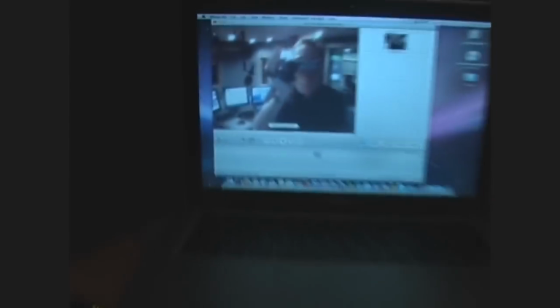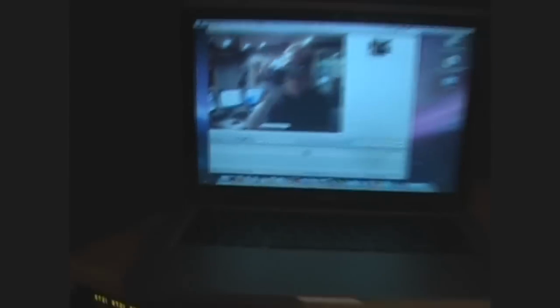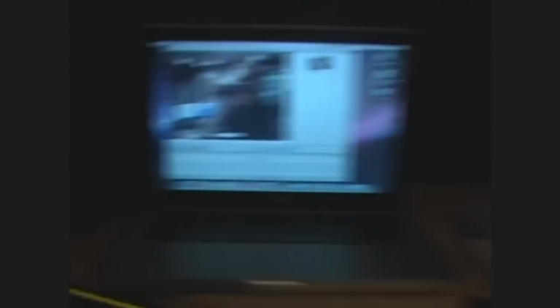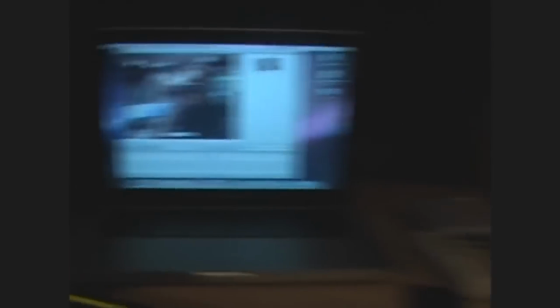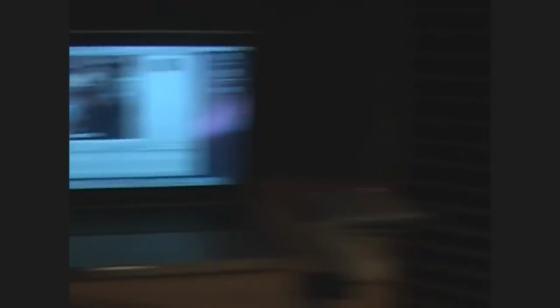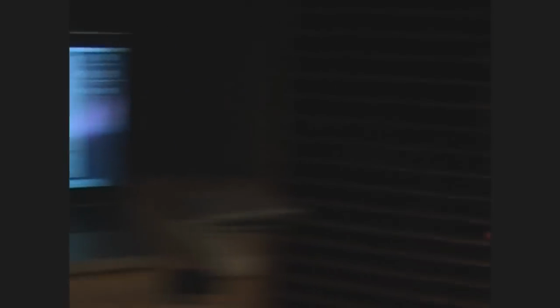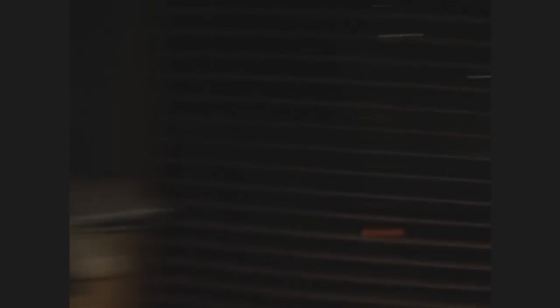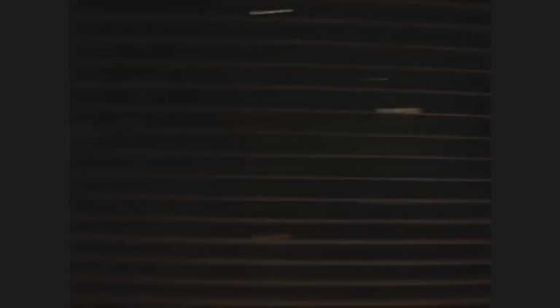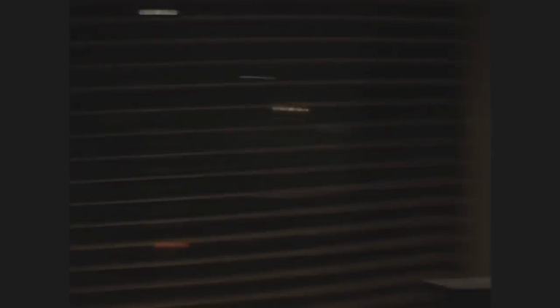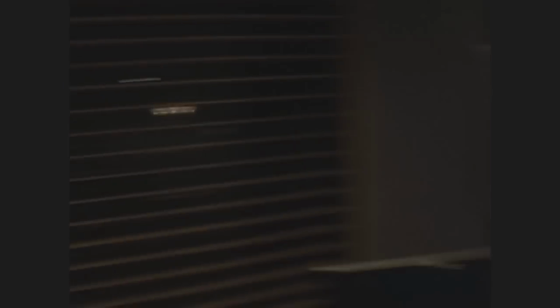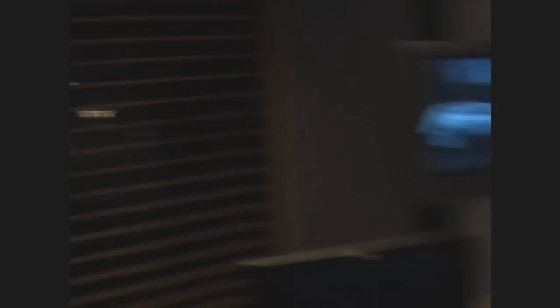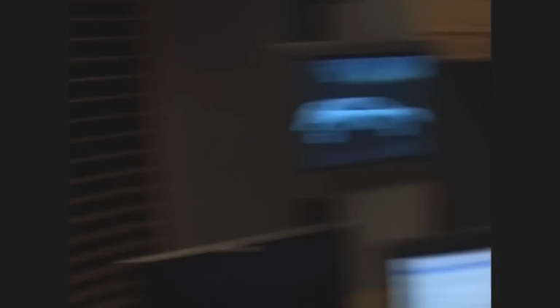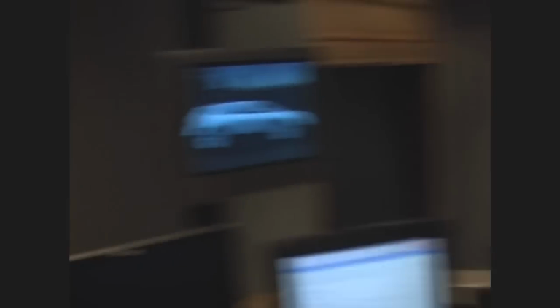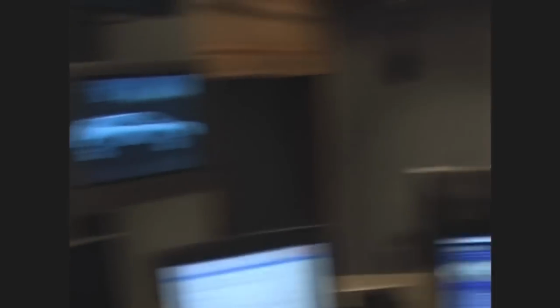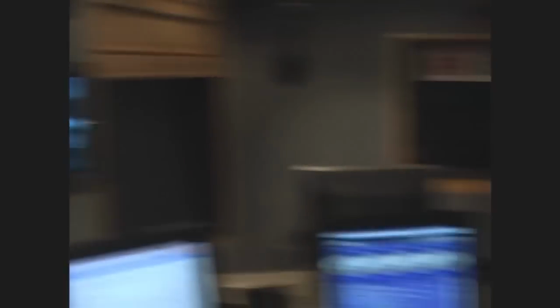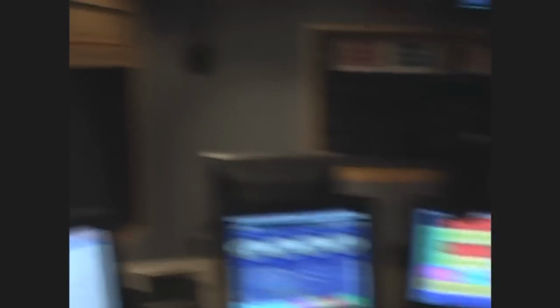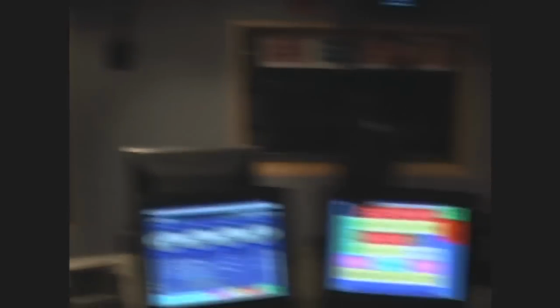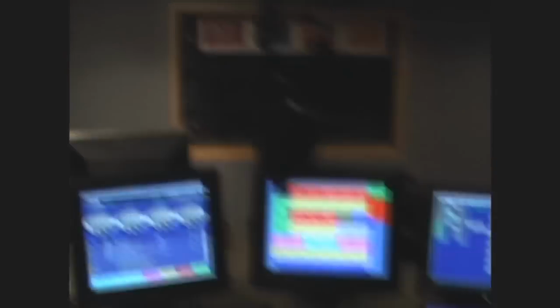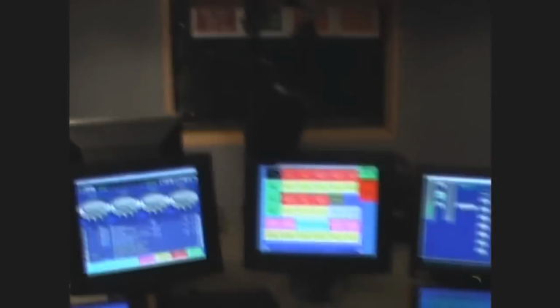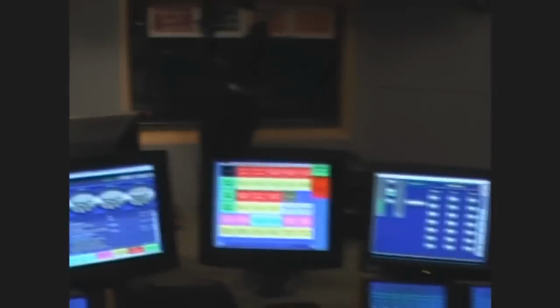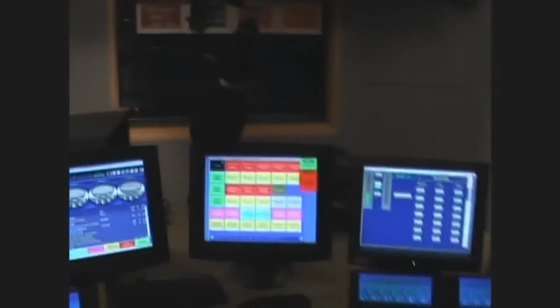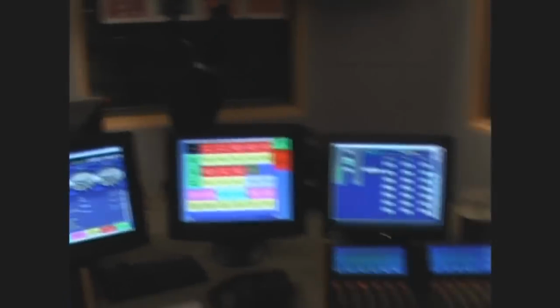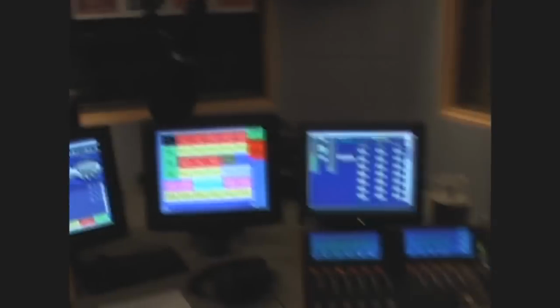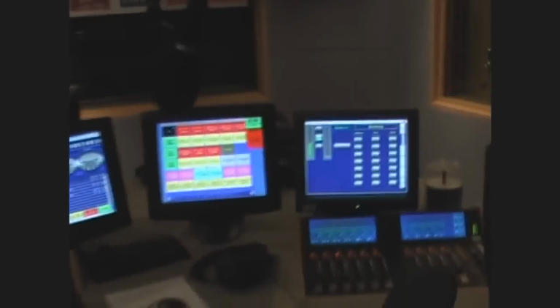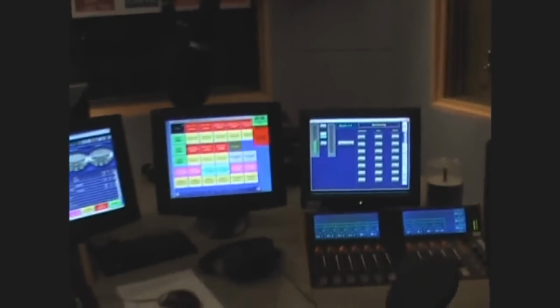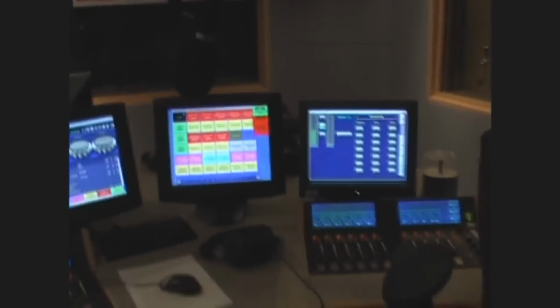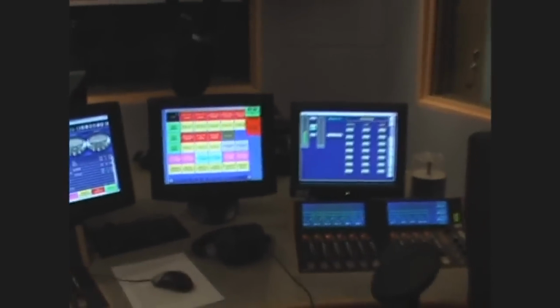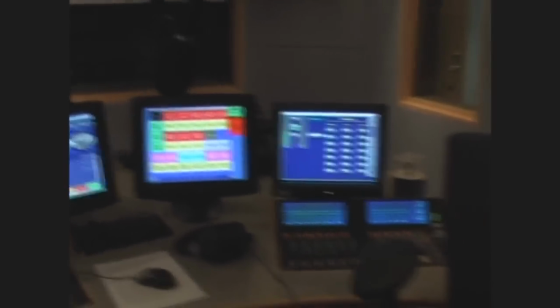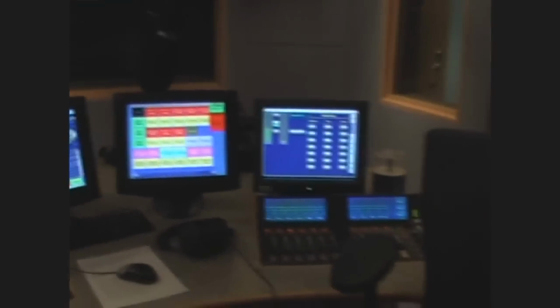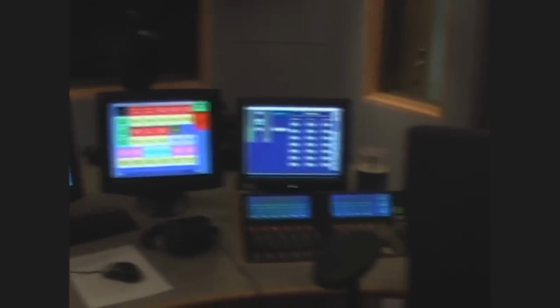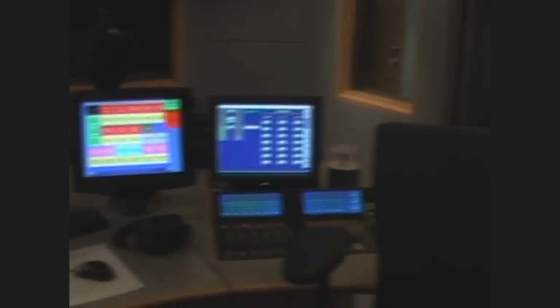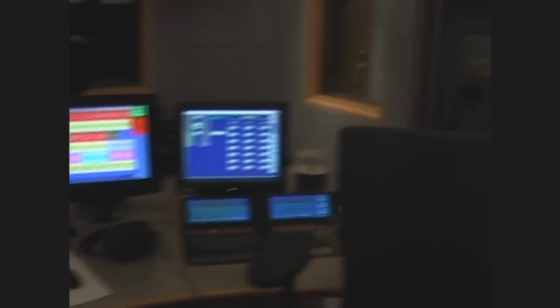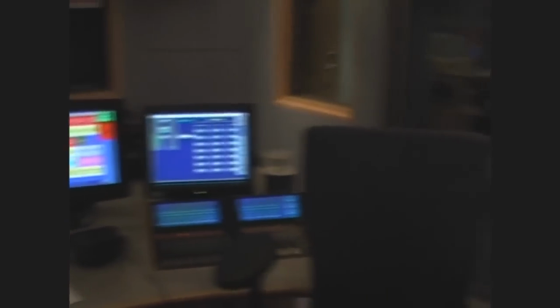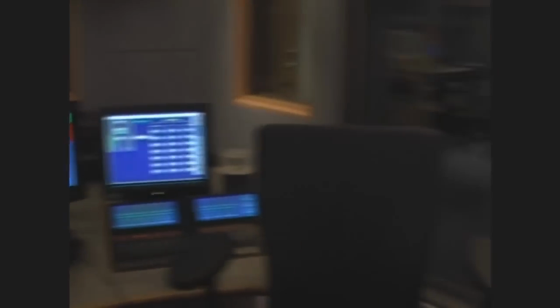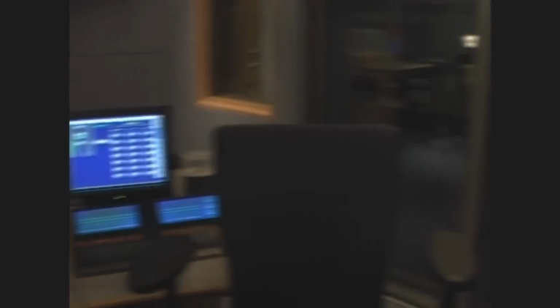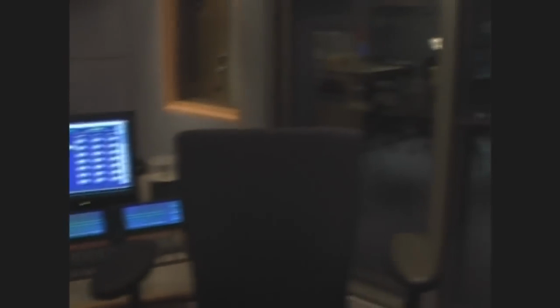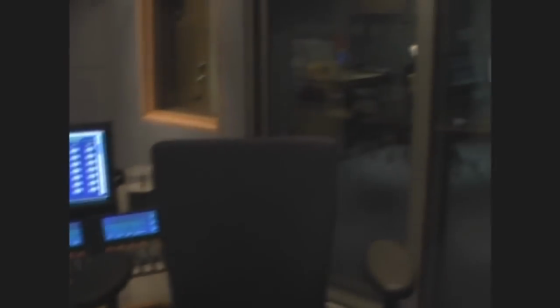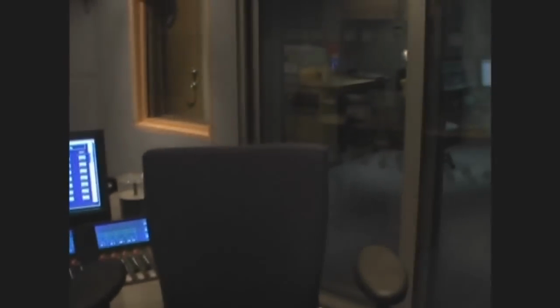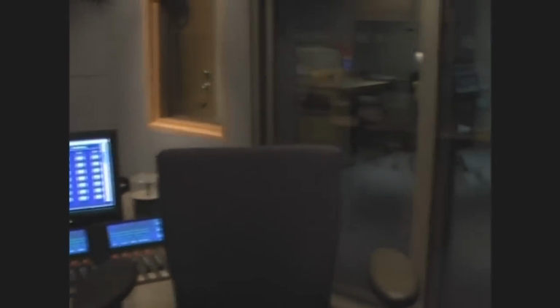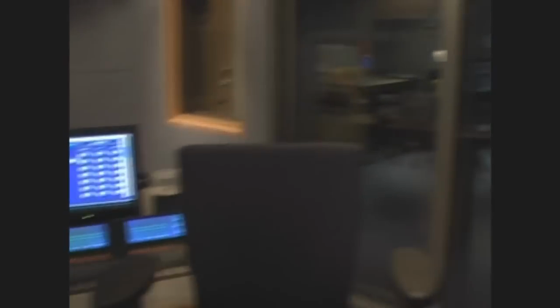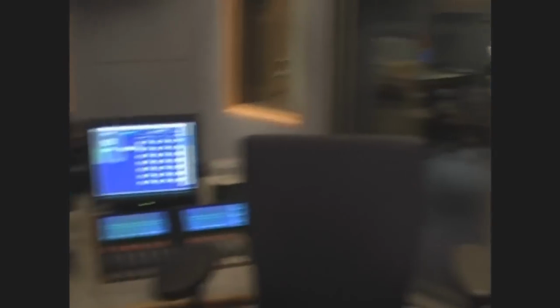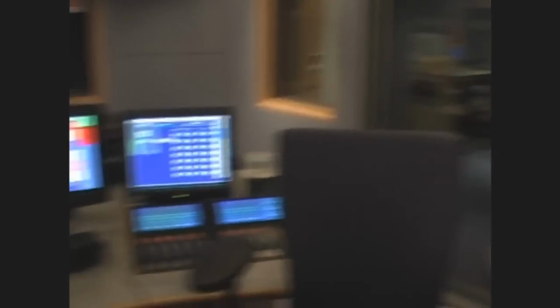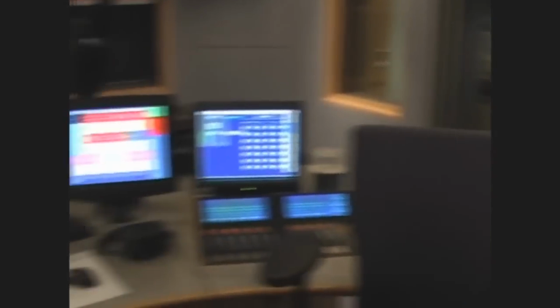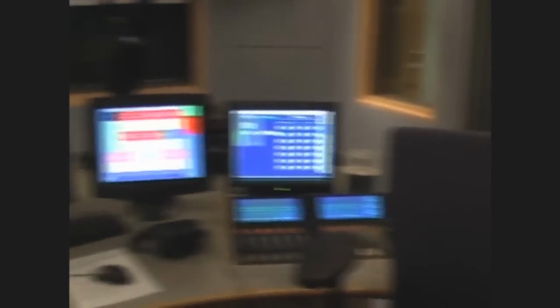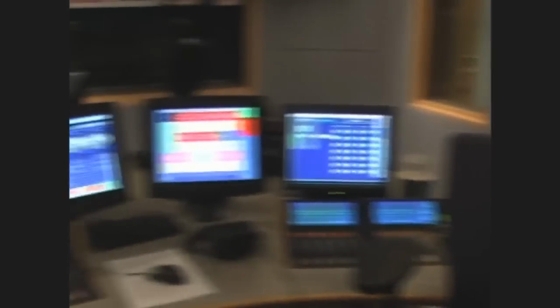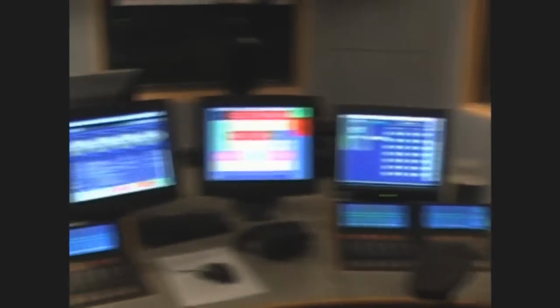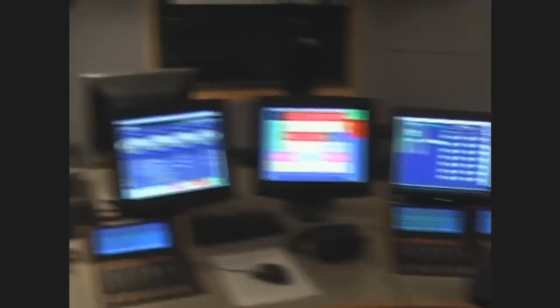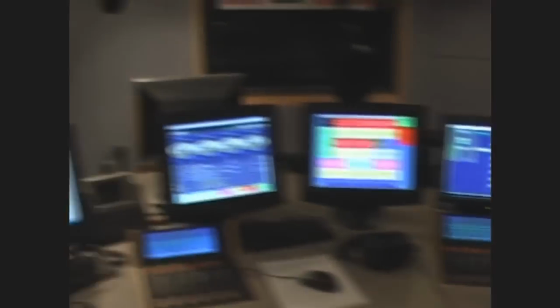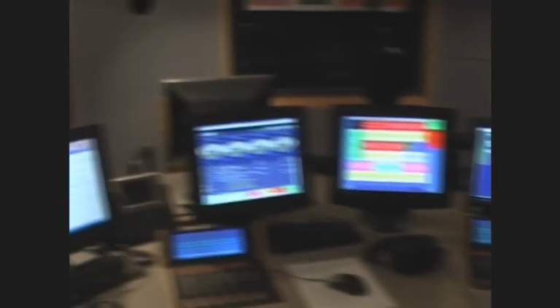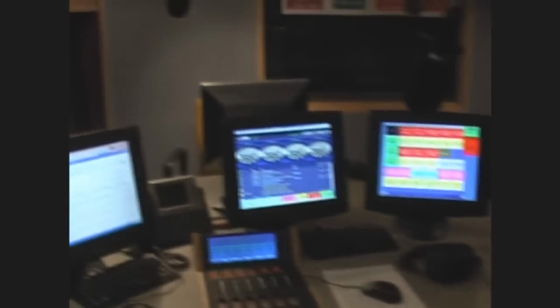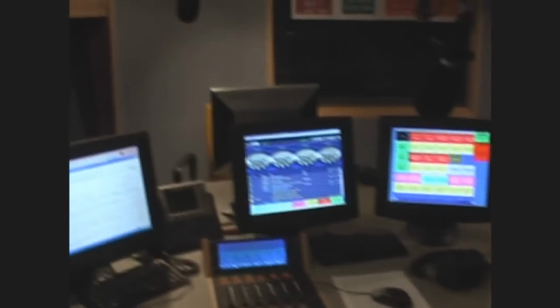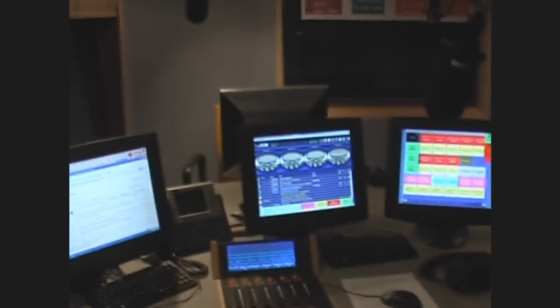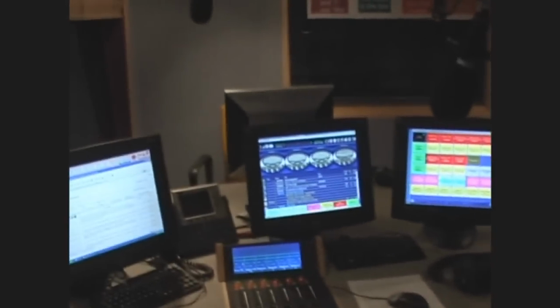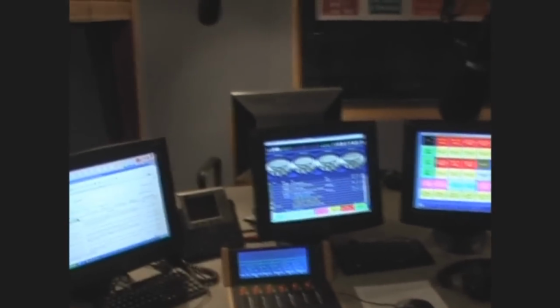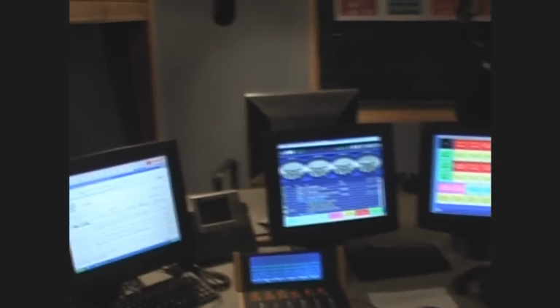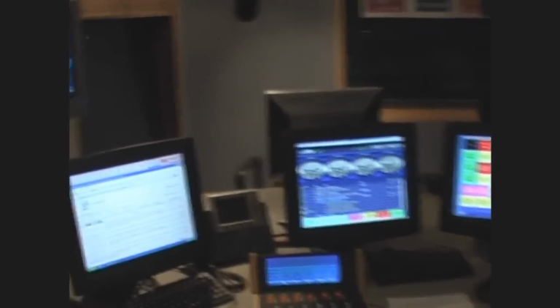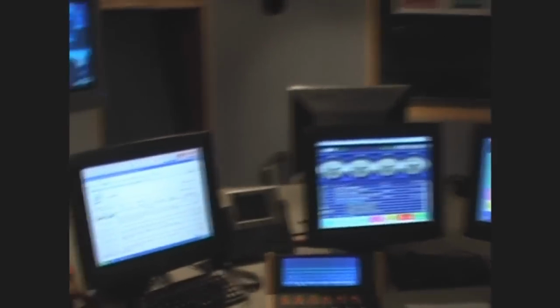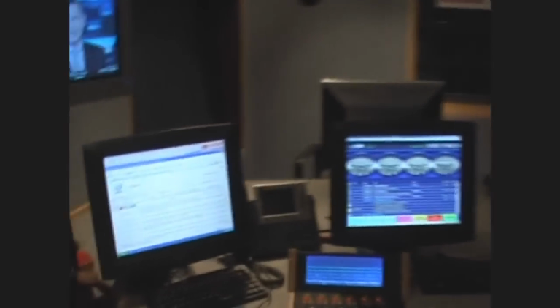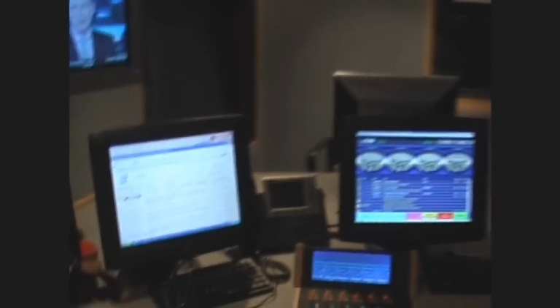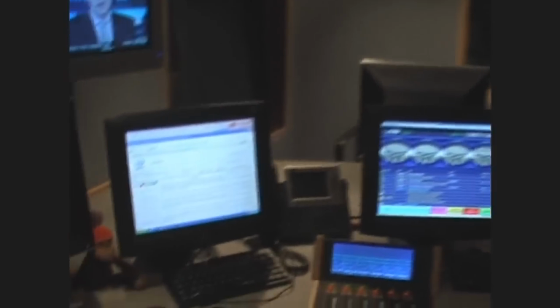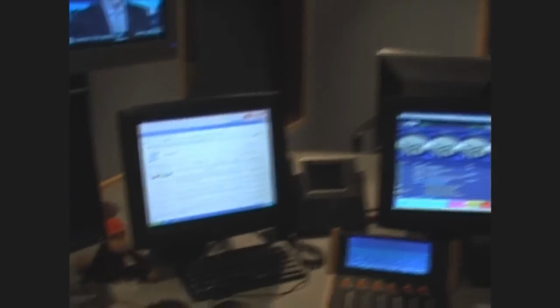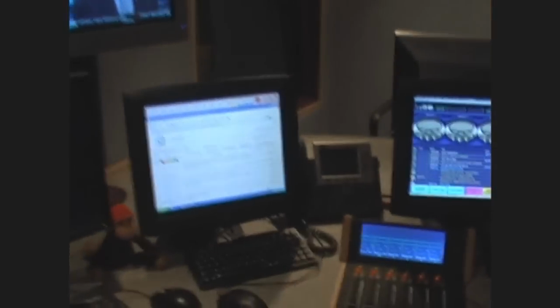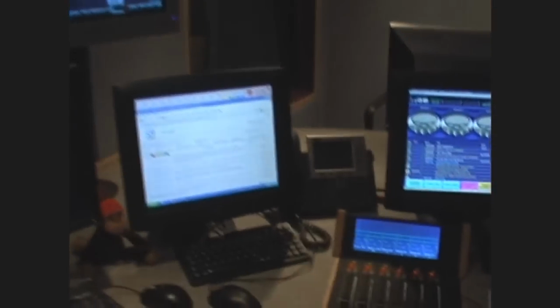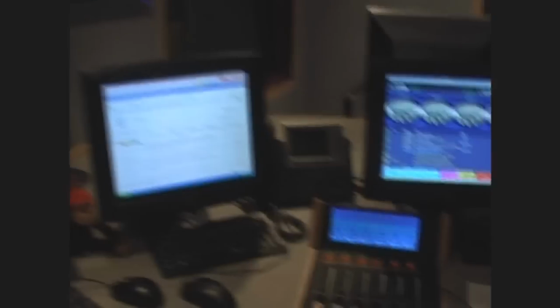And here we are then, the main room that I do my show from, the main studio. I'll give you a quick look around what we do in here.